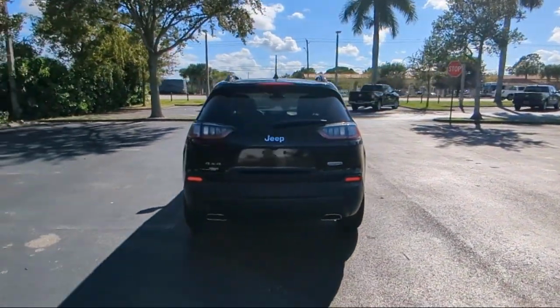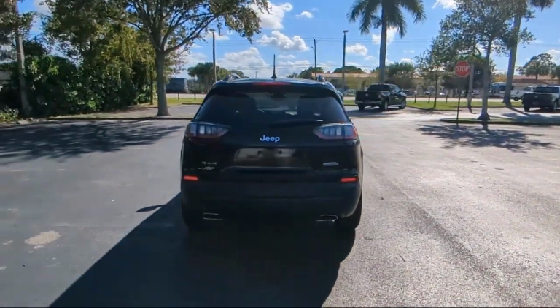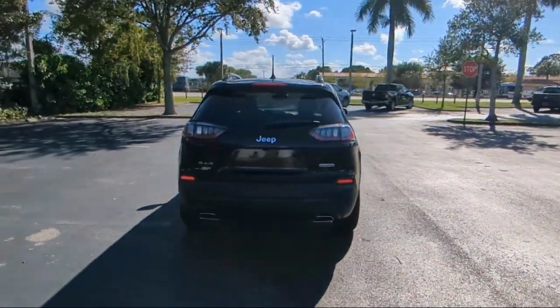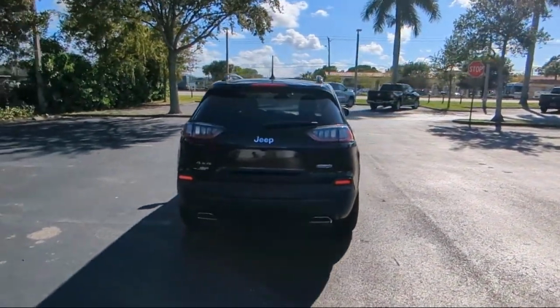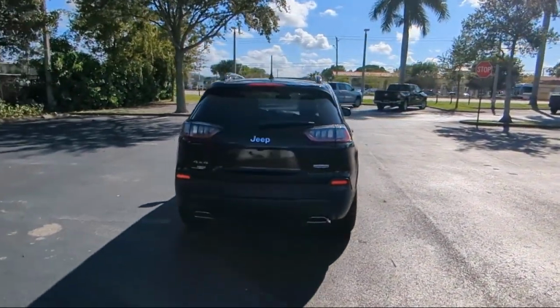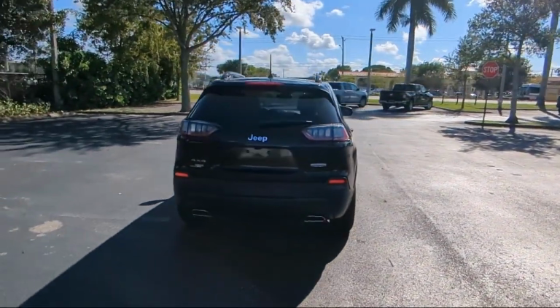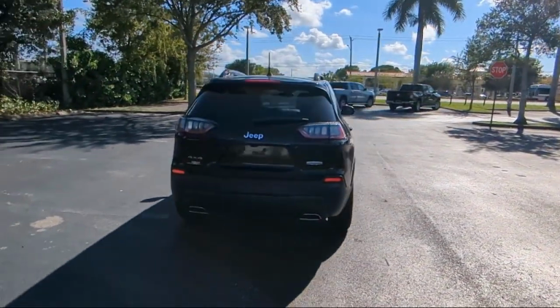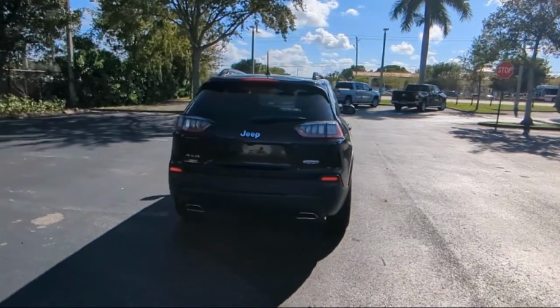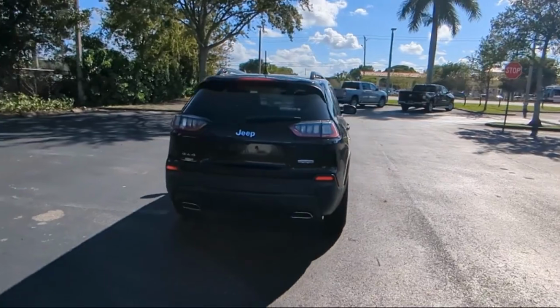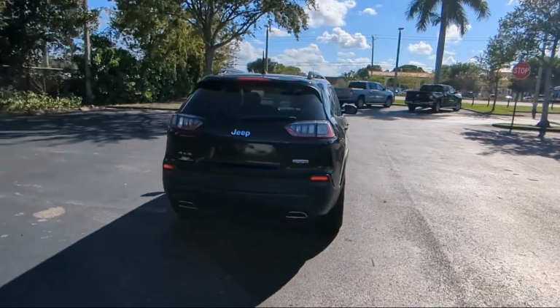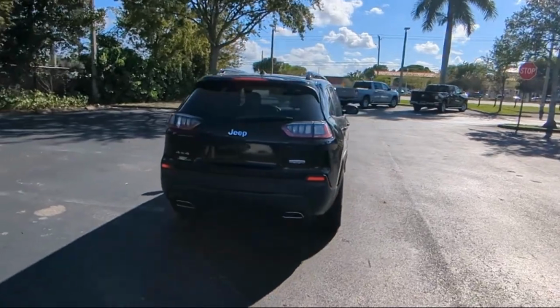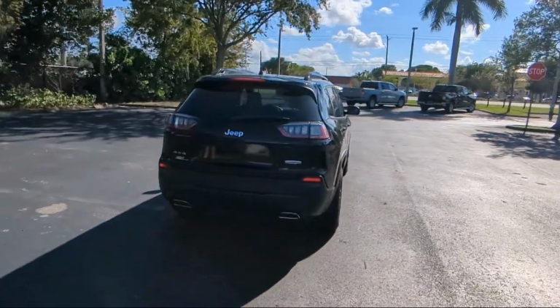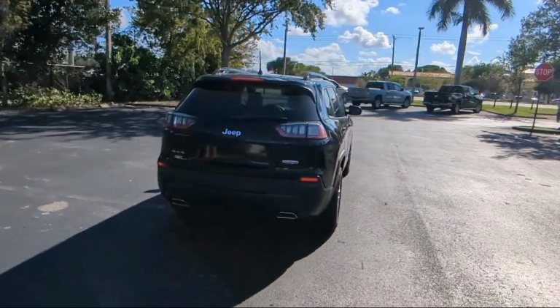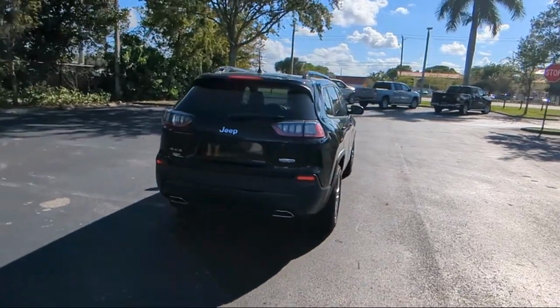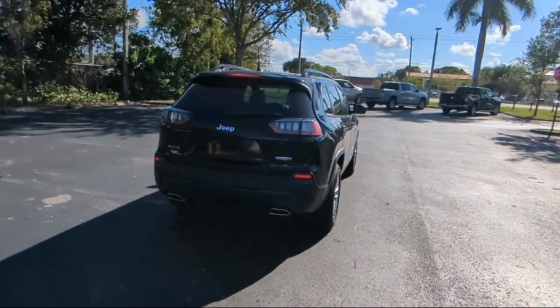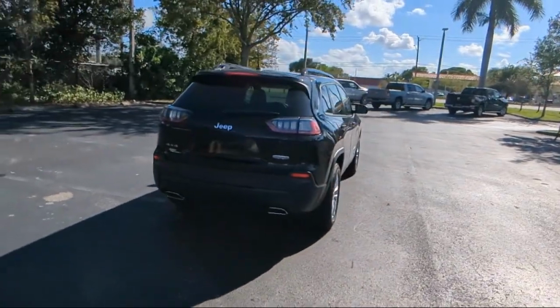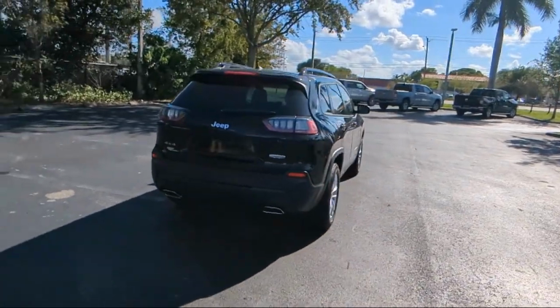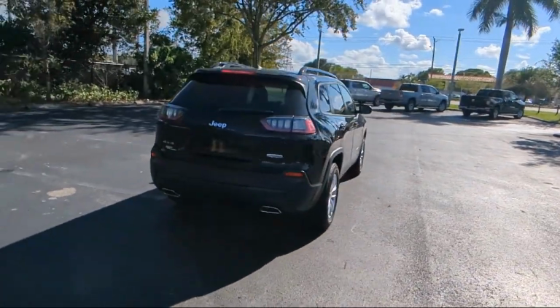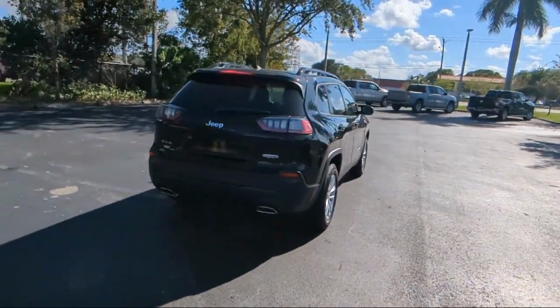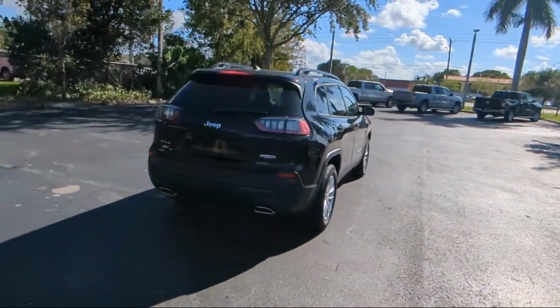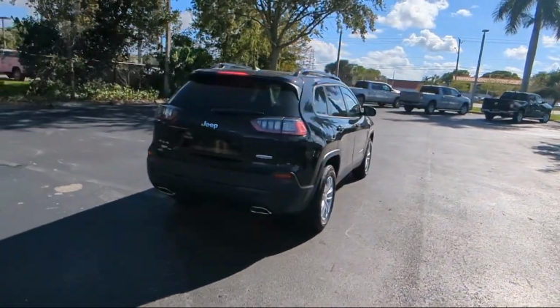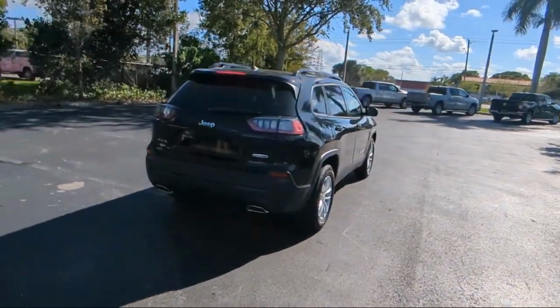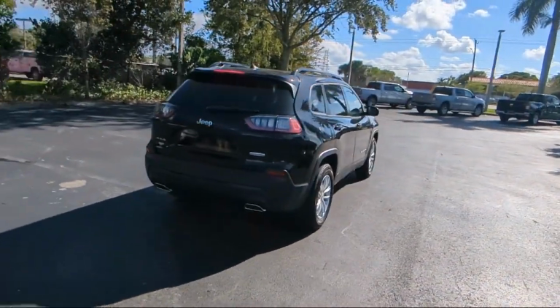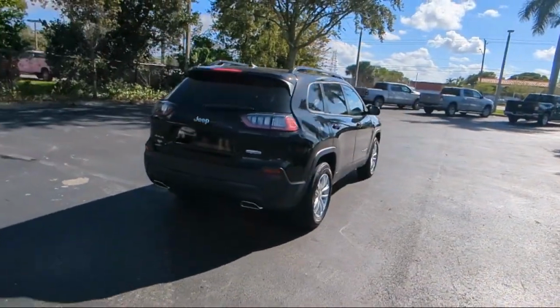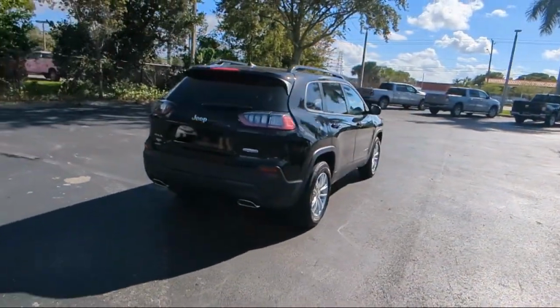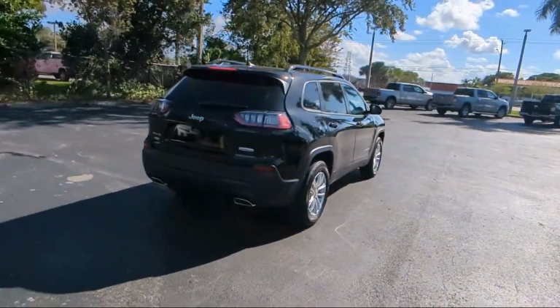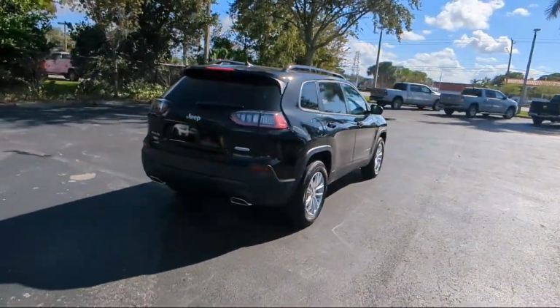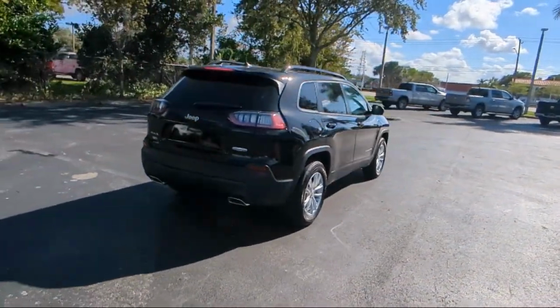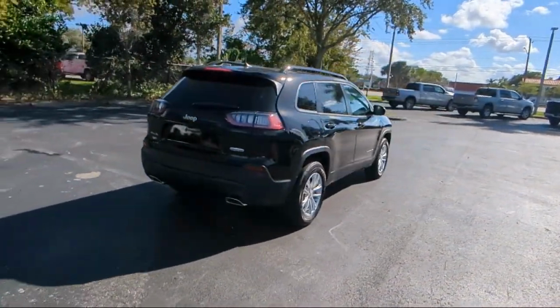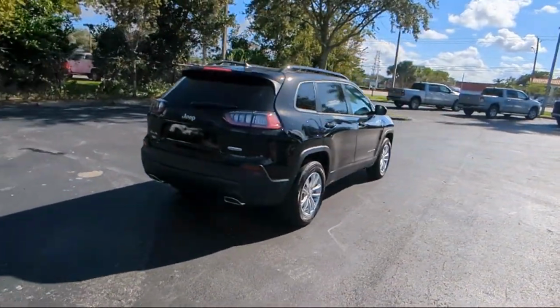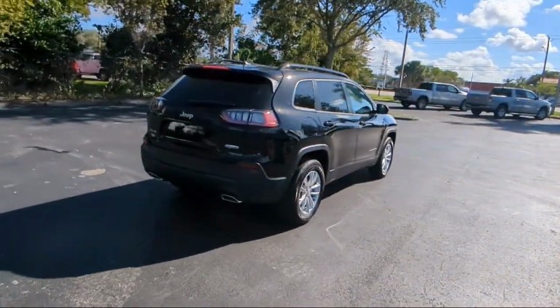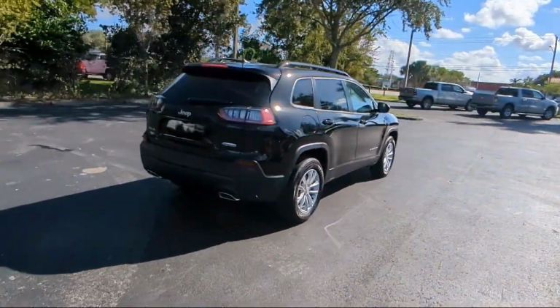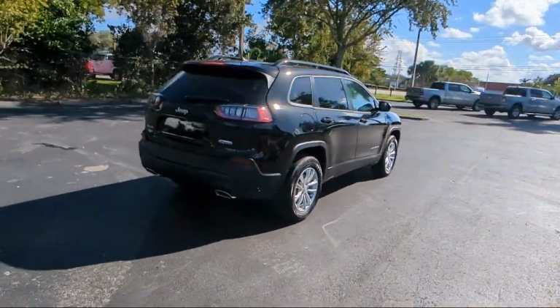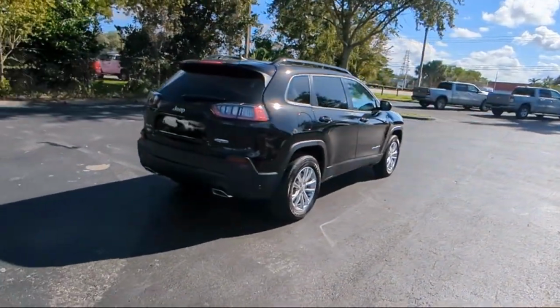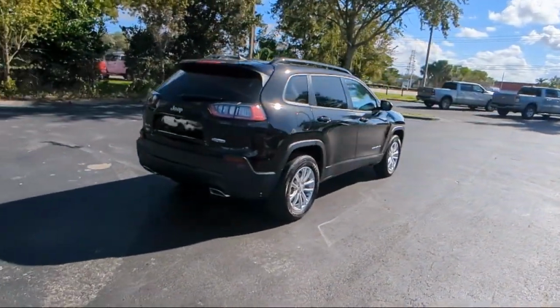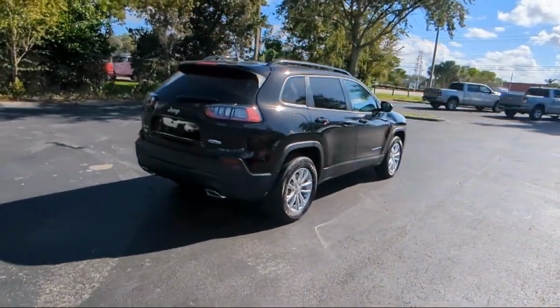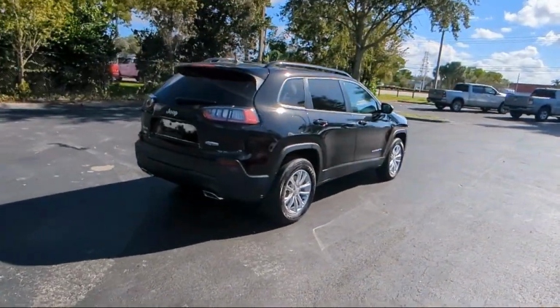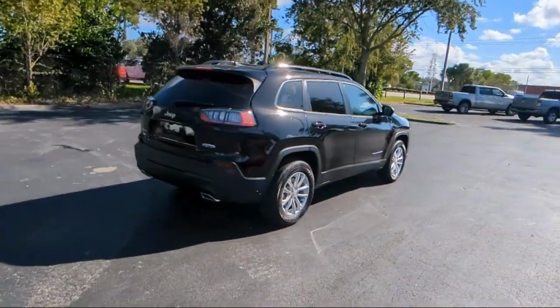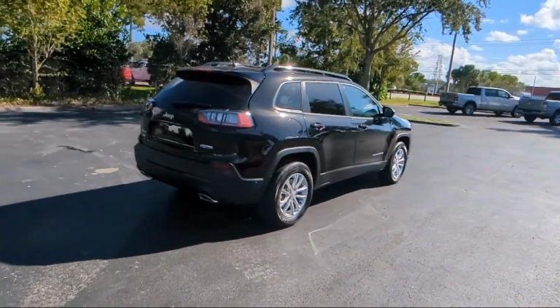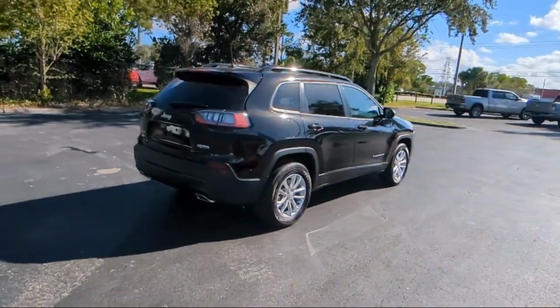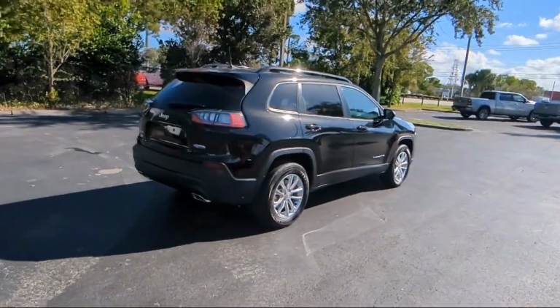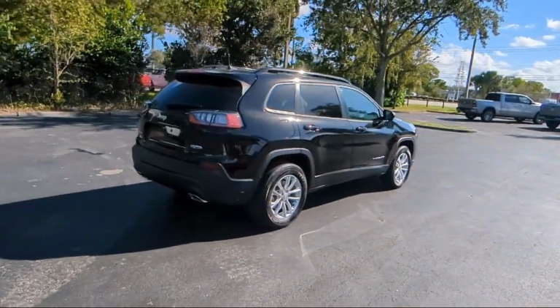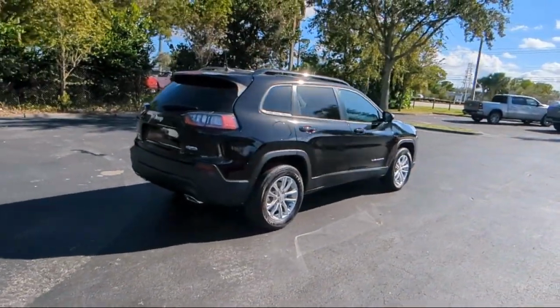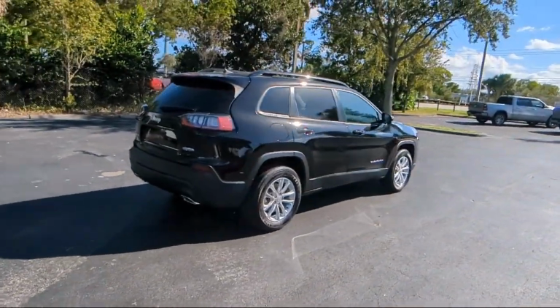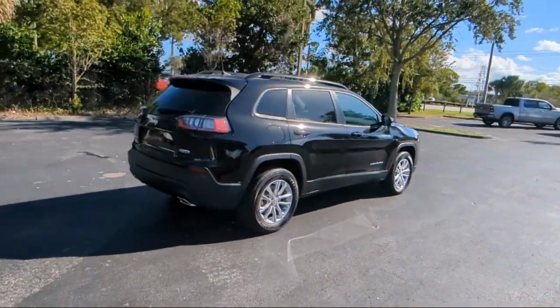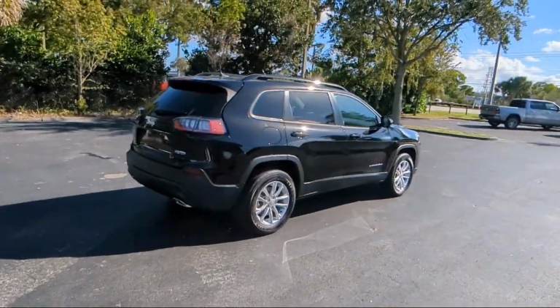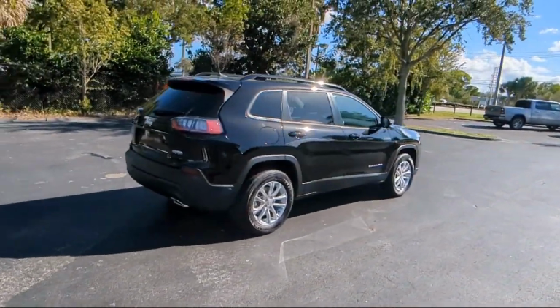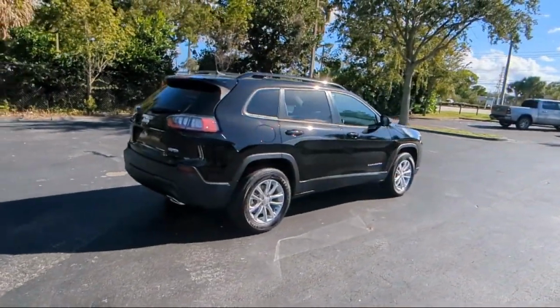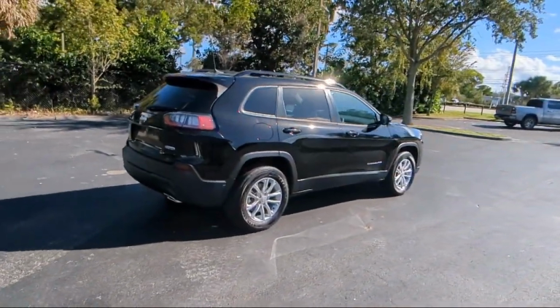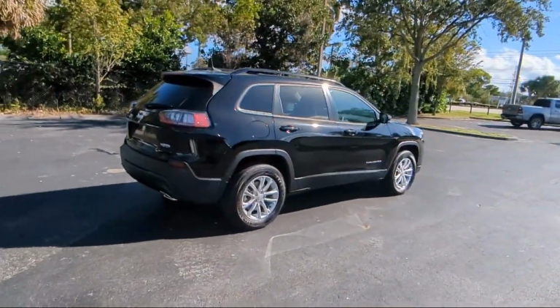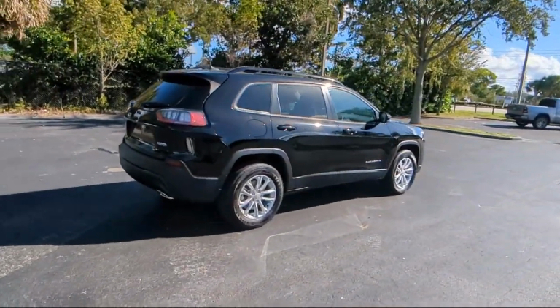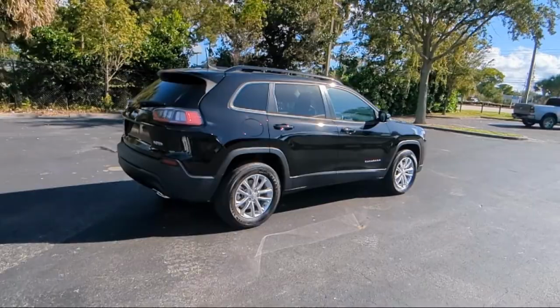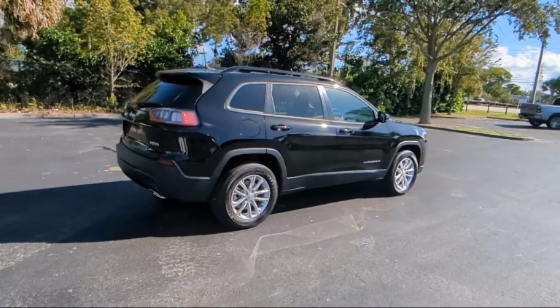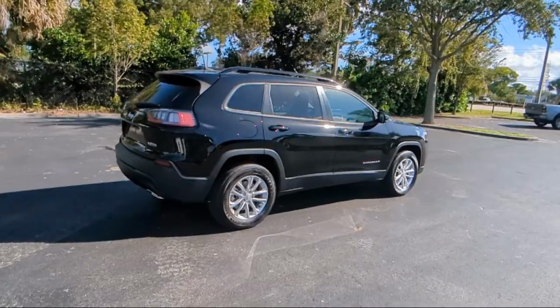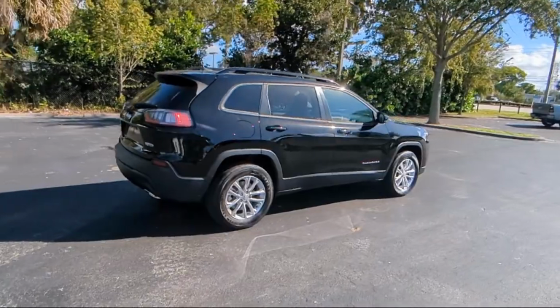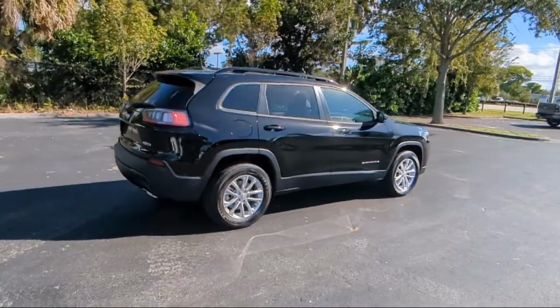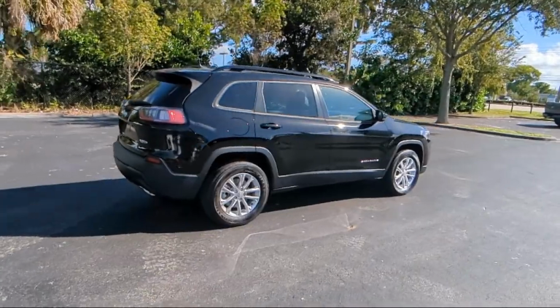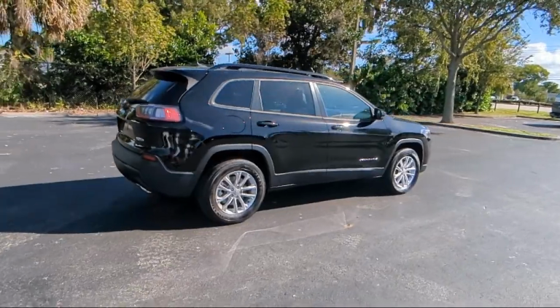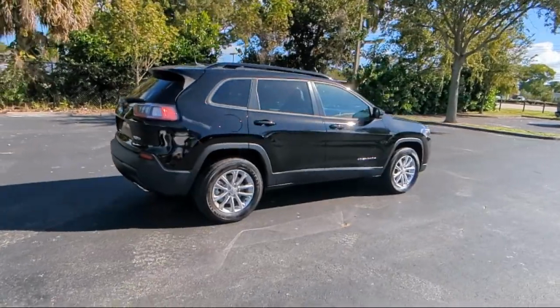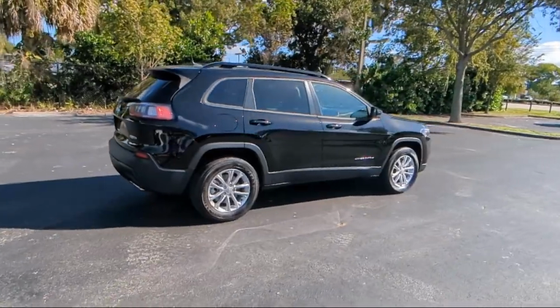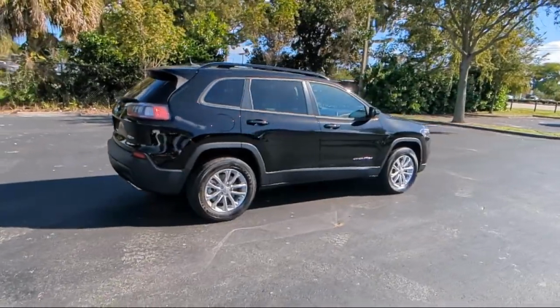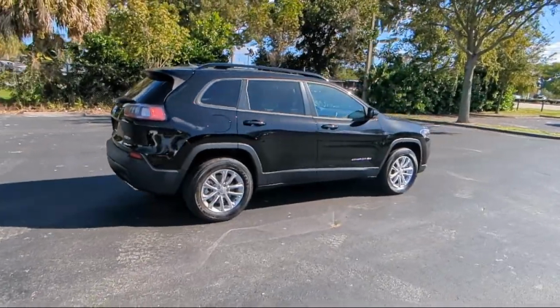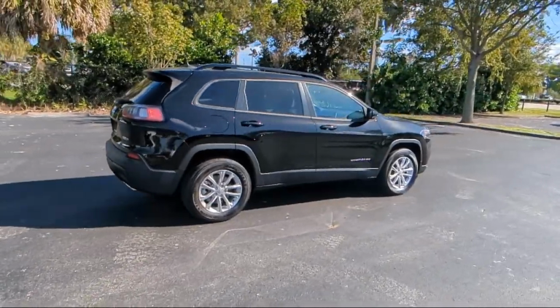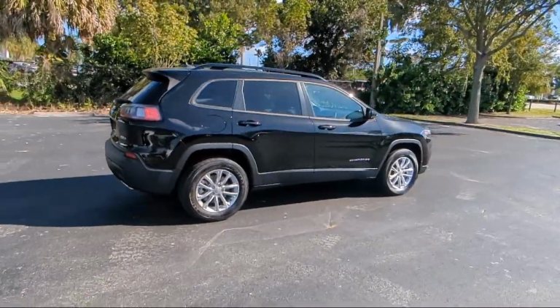Roof Rack, Heated Door Mirrors, Sirius XM Satellite Radio, Power Front, and Fixed Rear Full Sunroof.